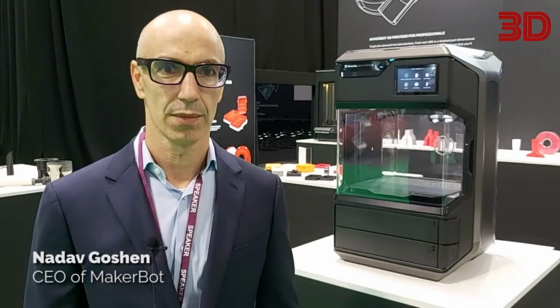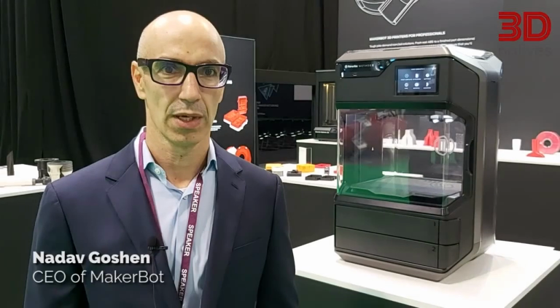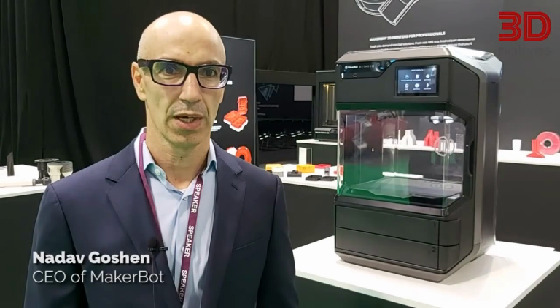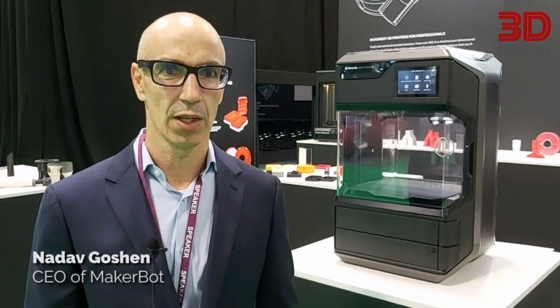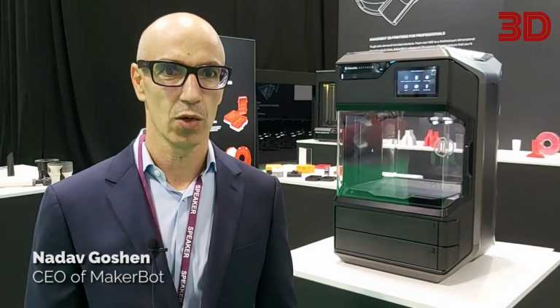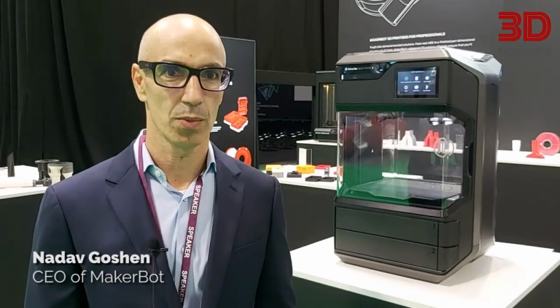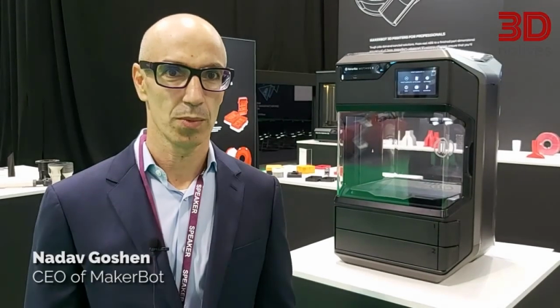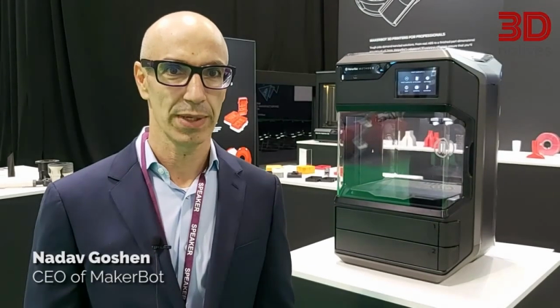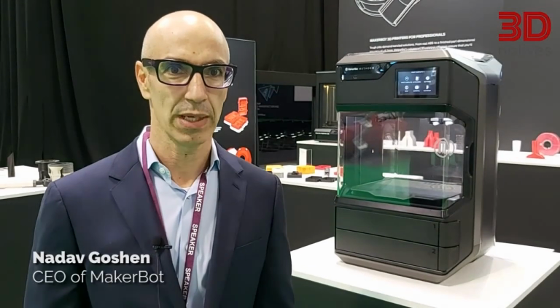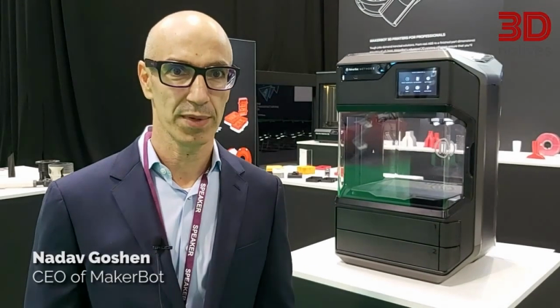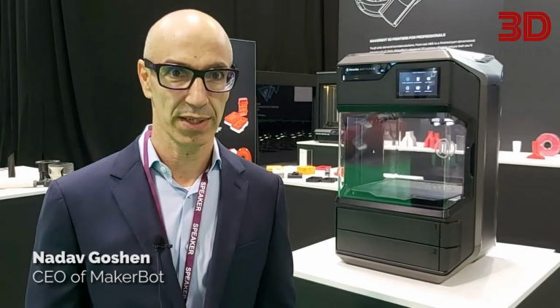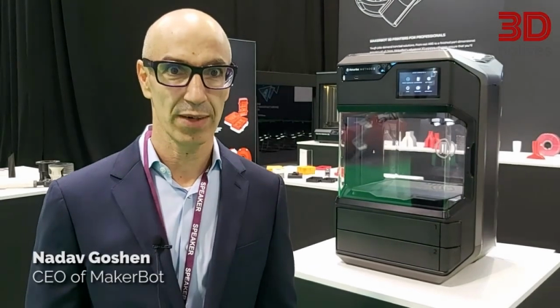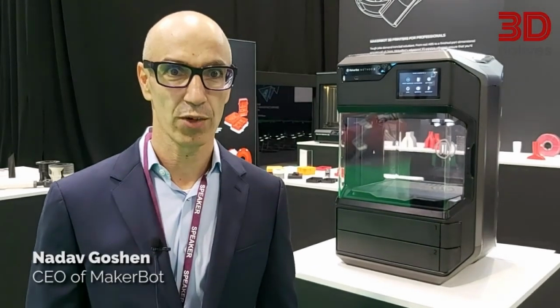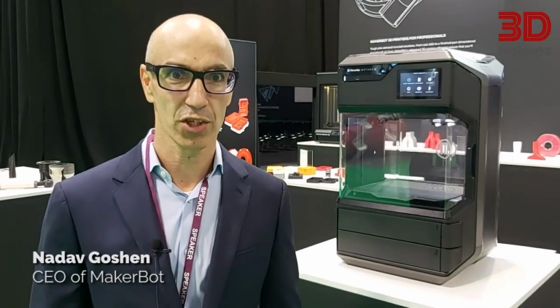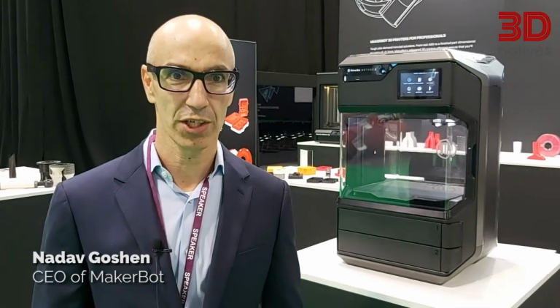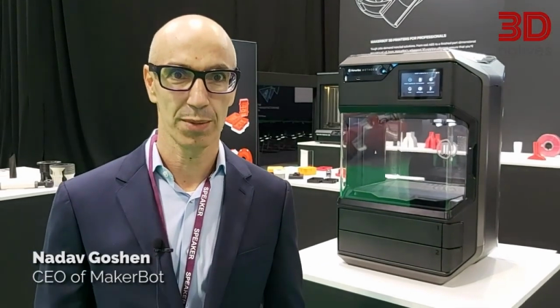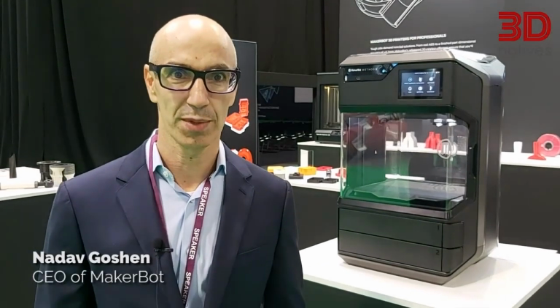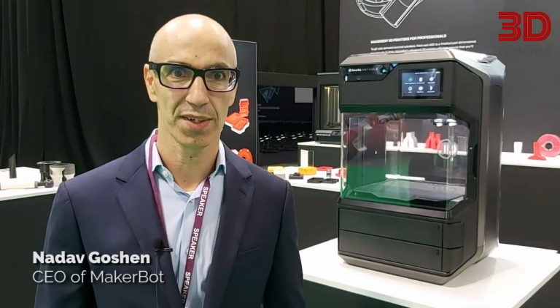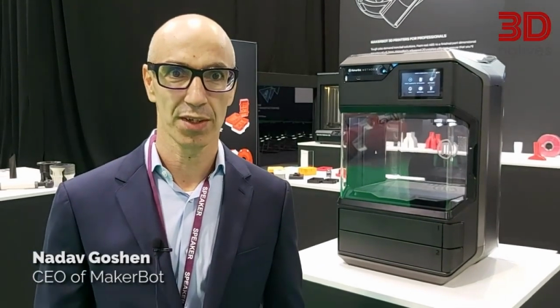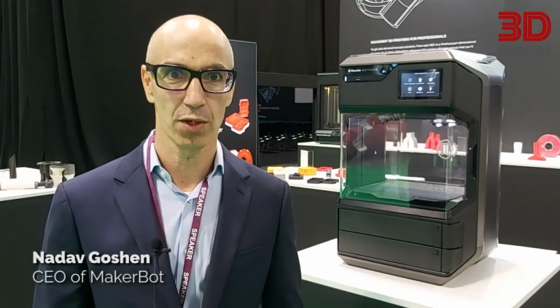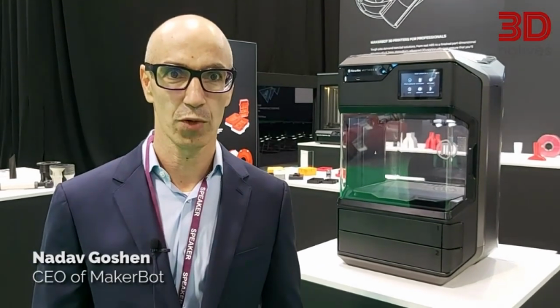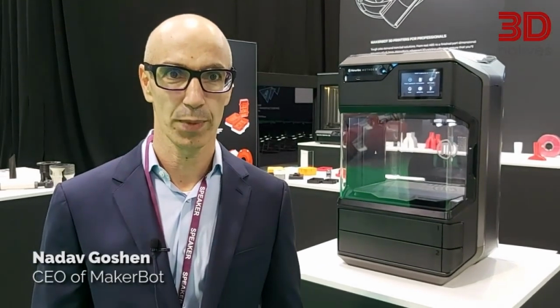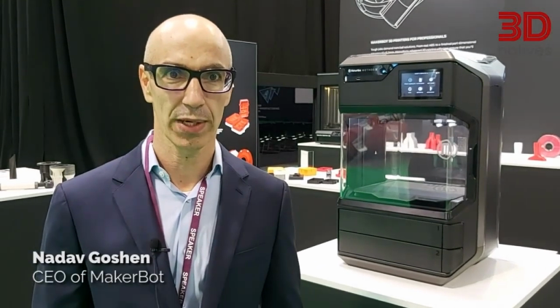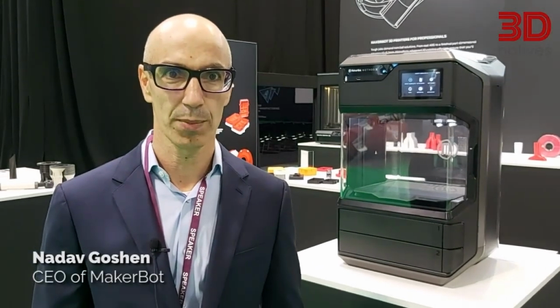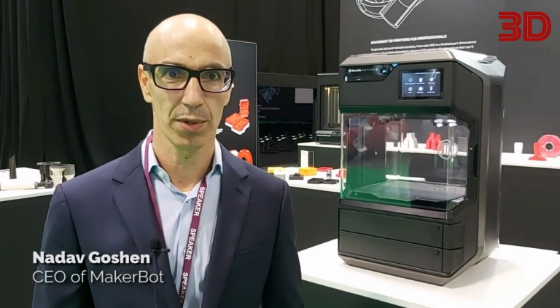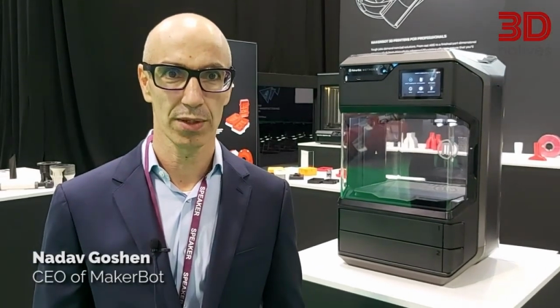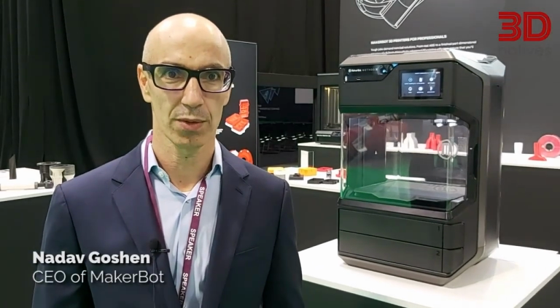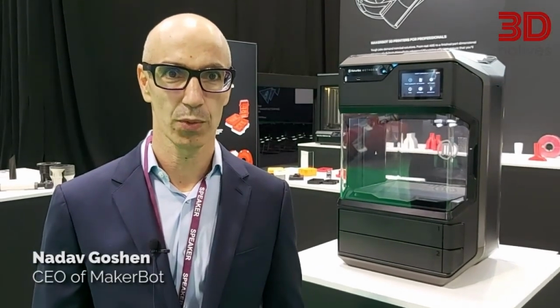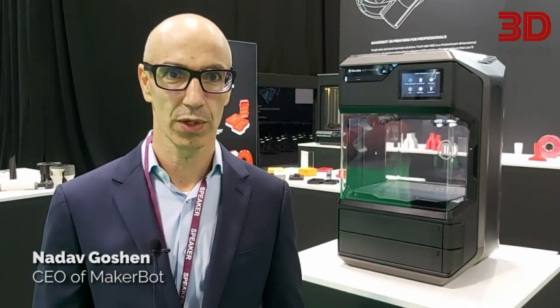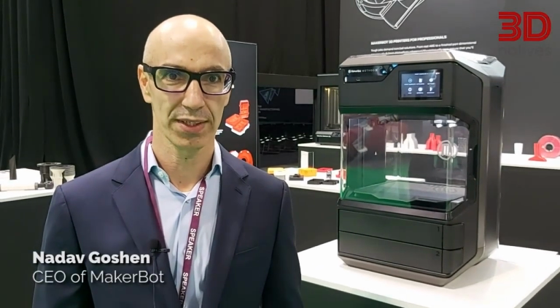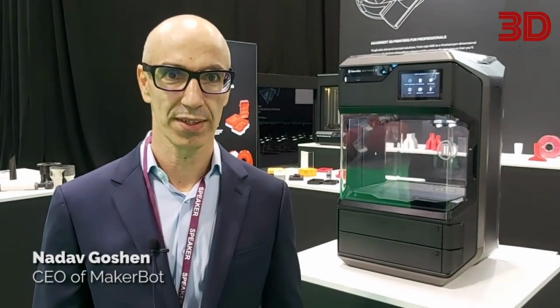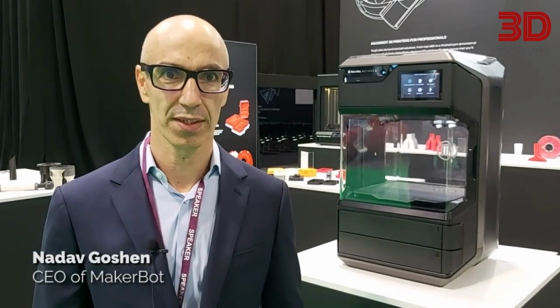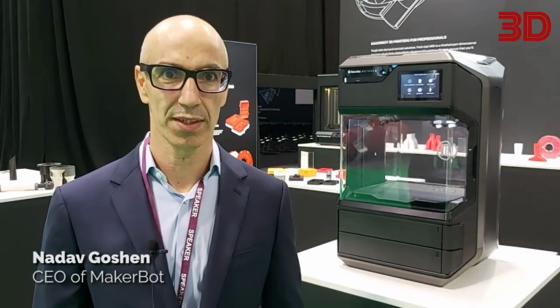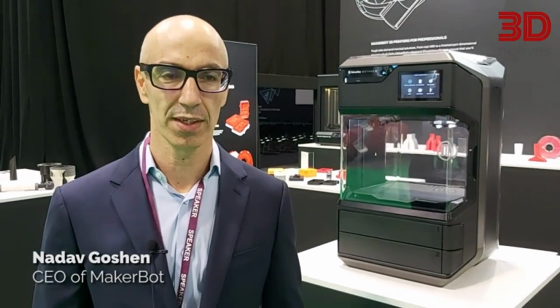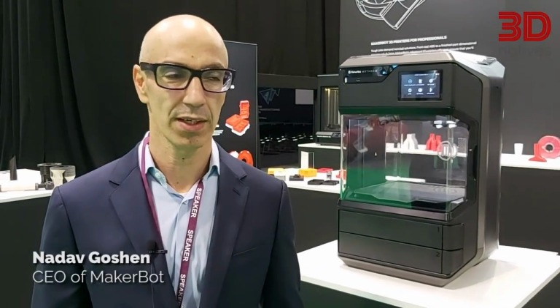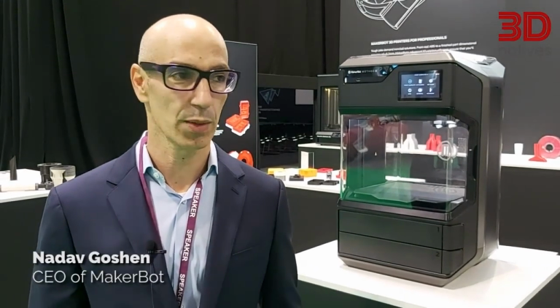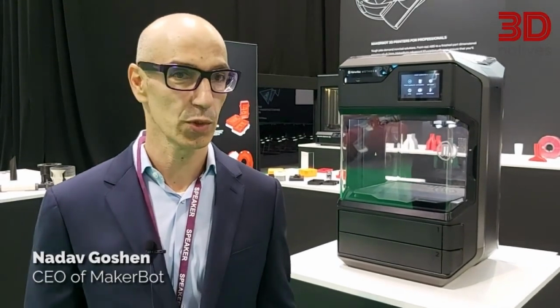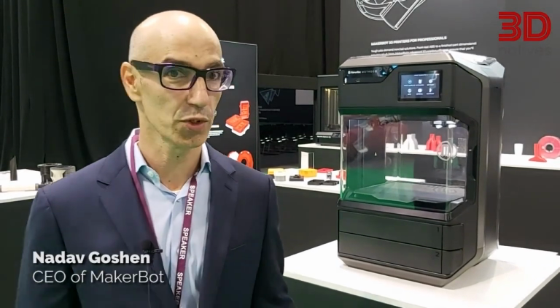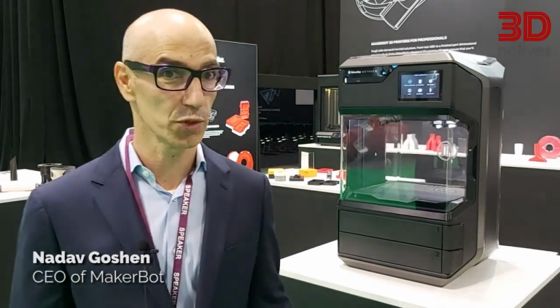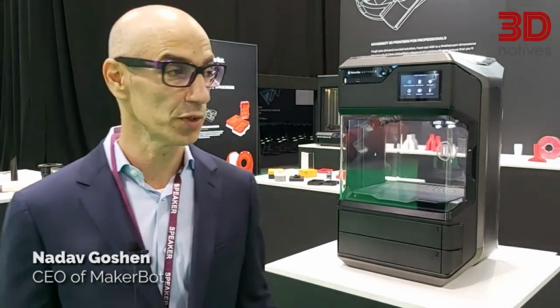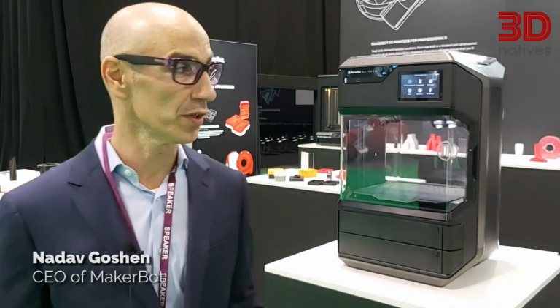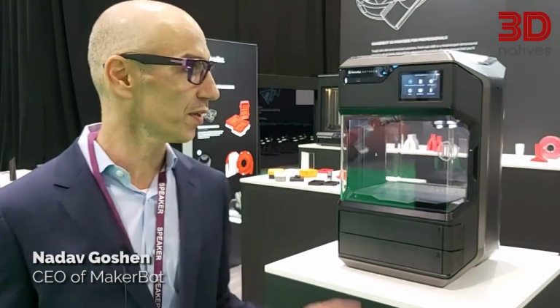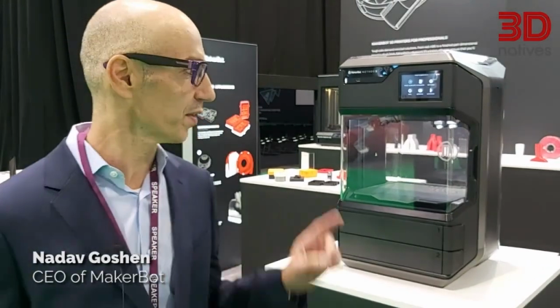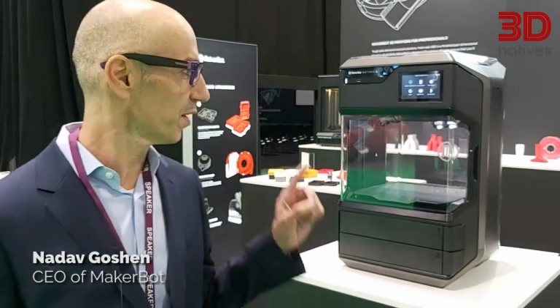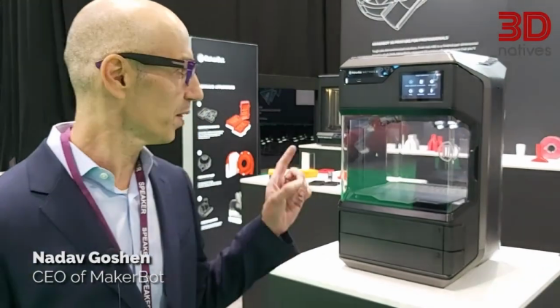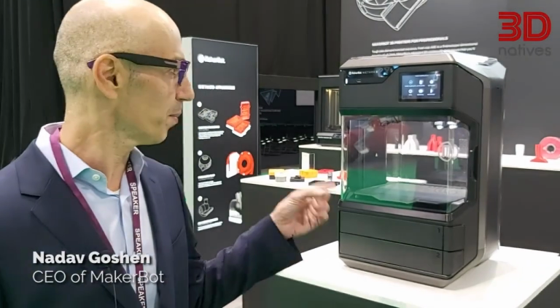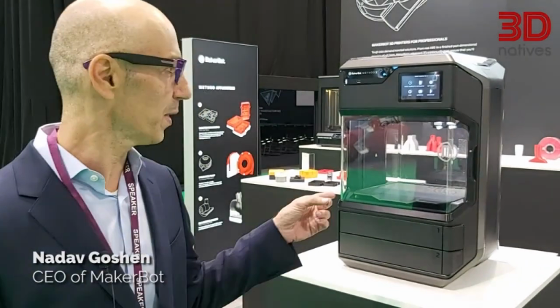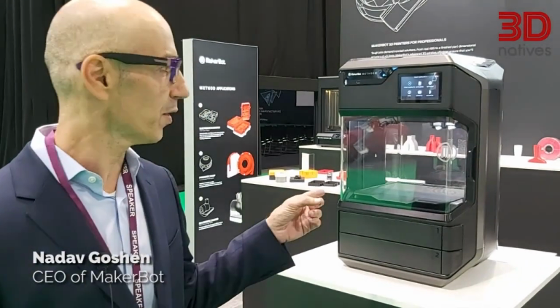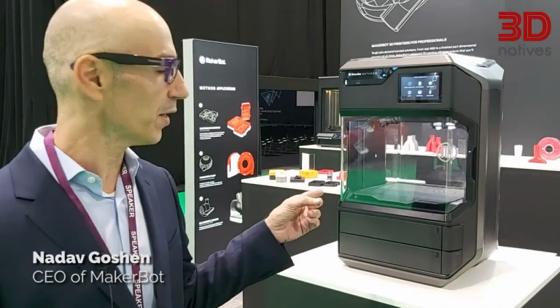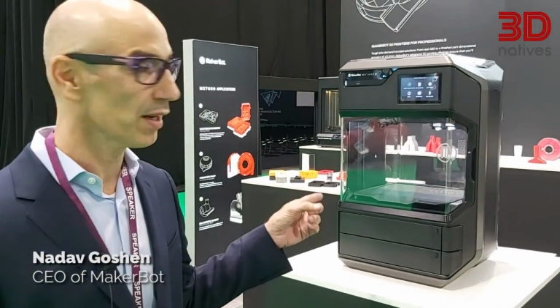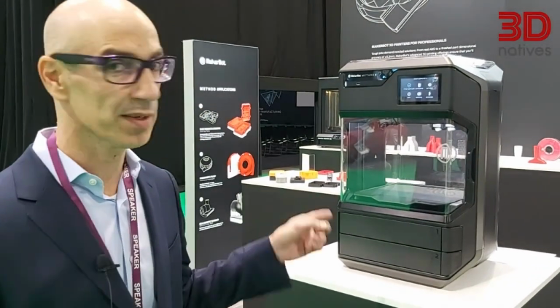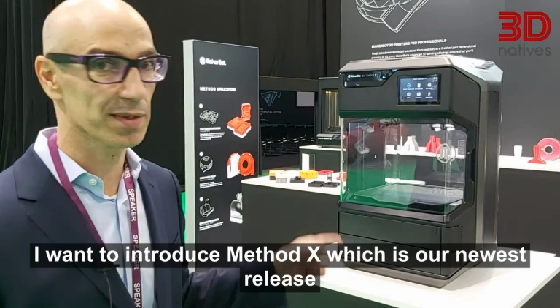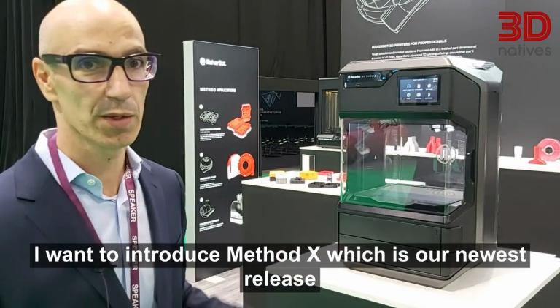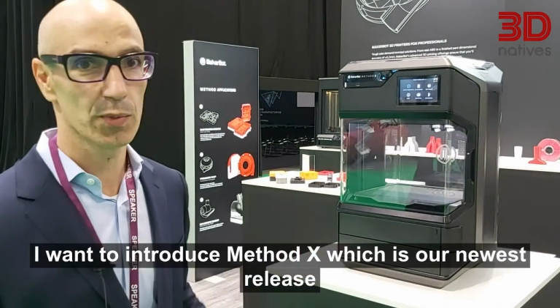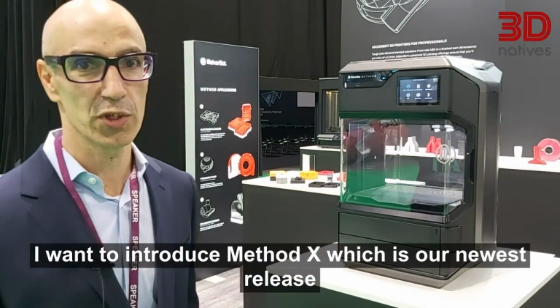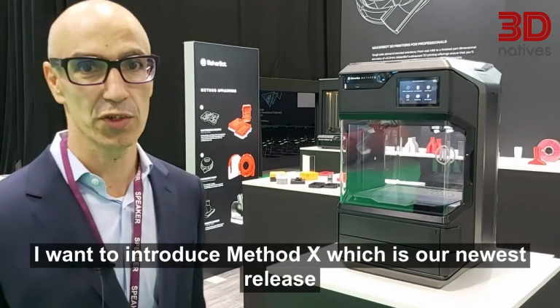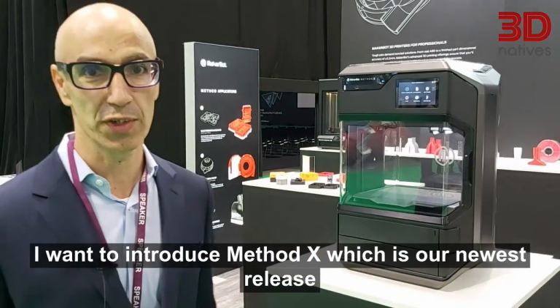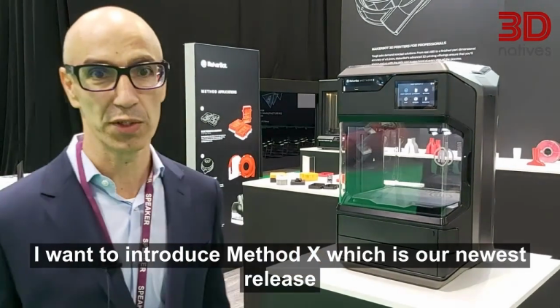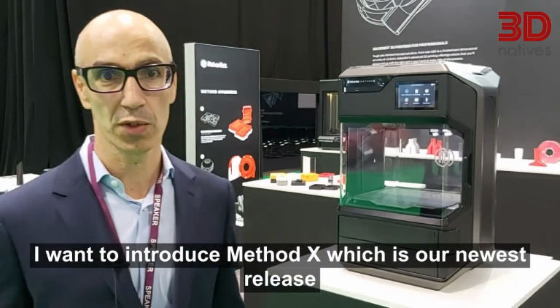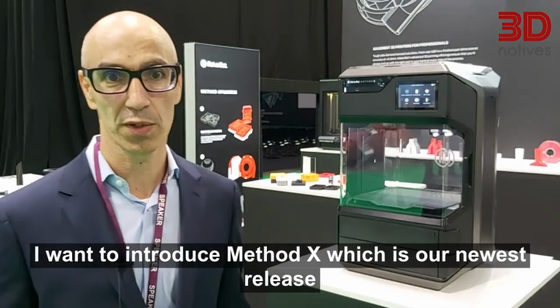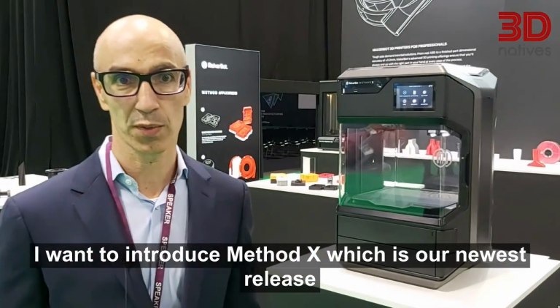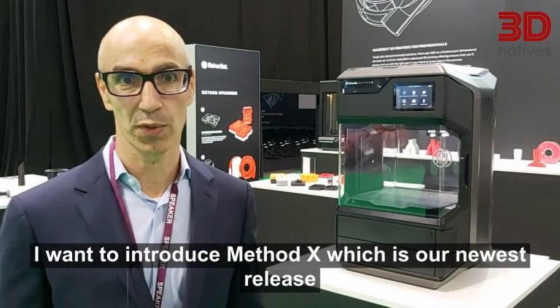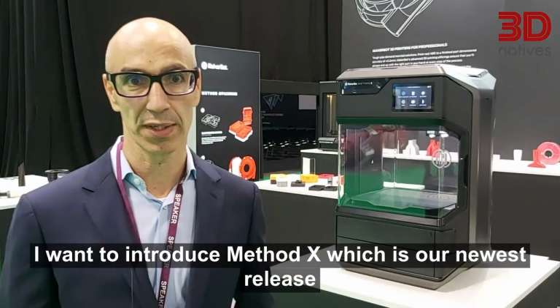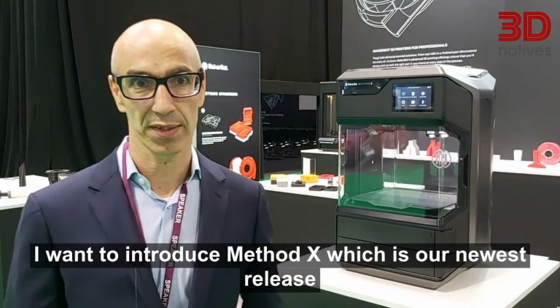Hello, my name is Andav Goshen, I'm the CEO of MakerBot. We are at TCT and I want to introduce Method X, which is our newest release.